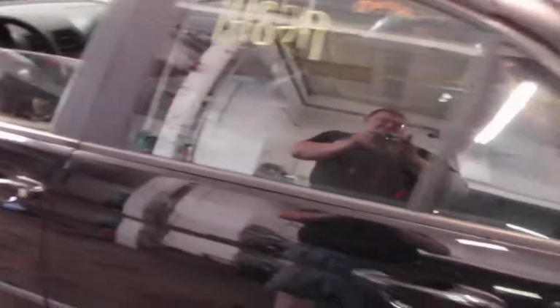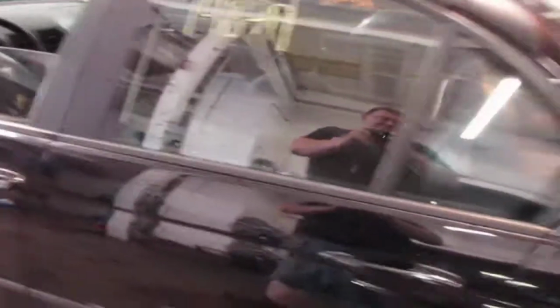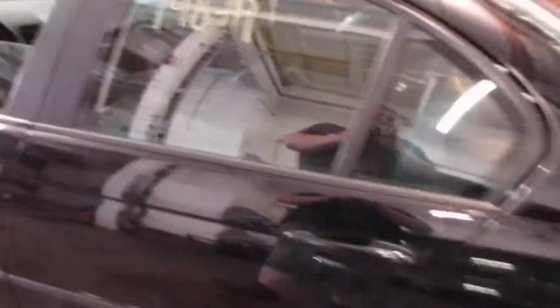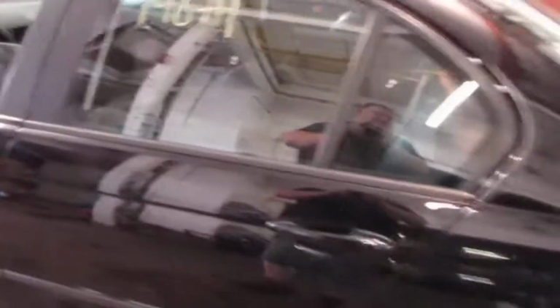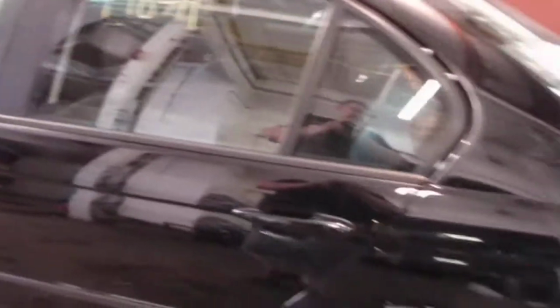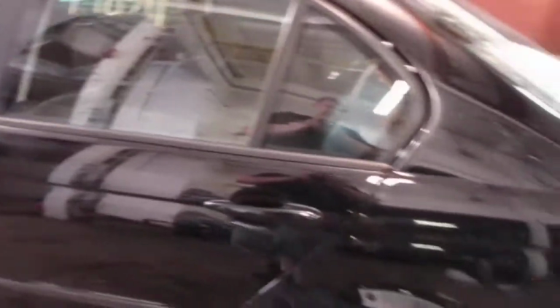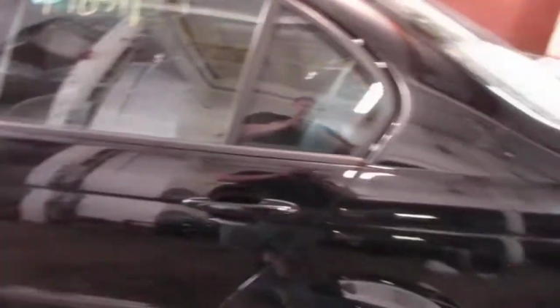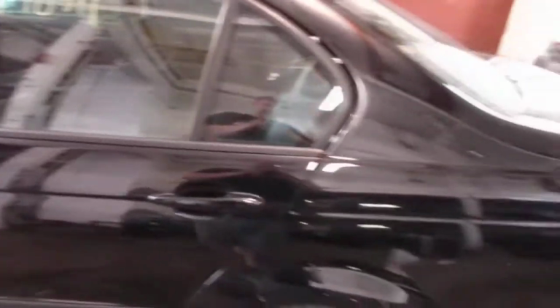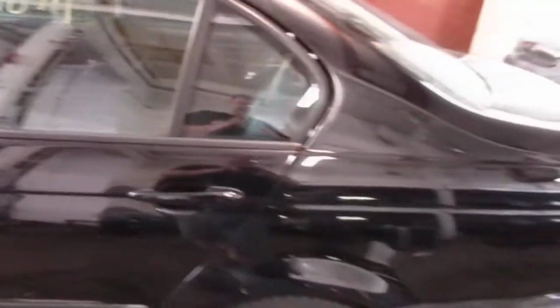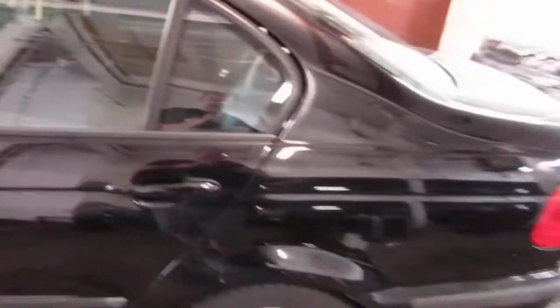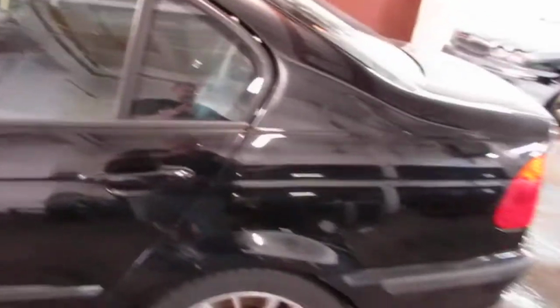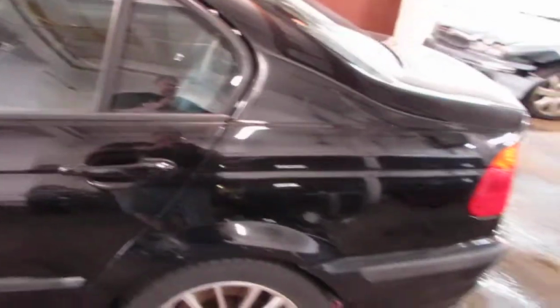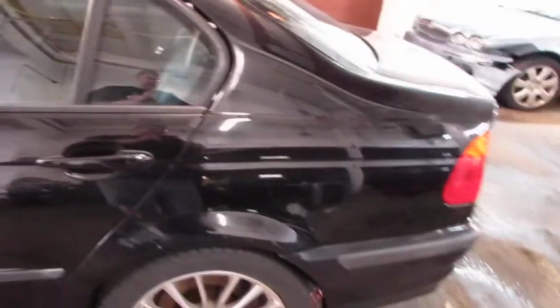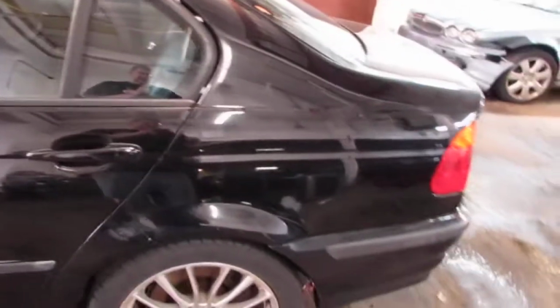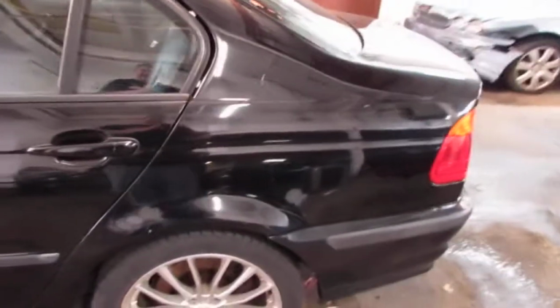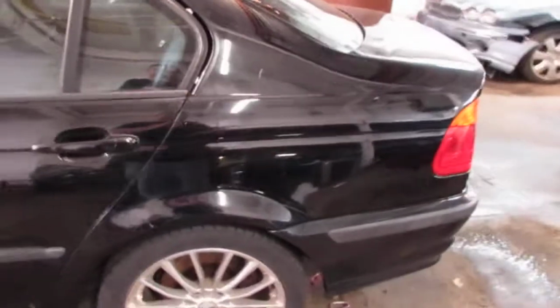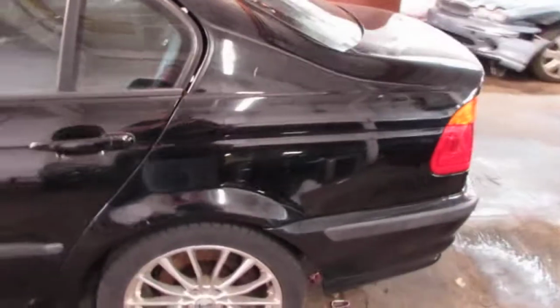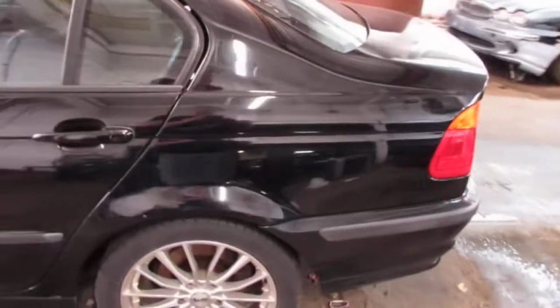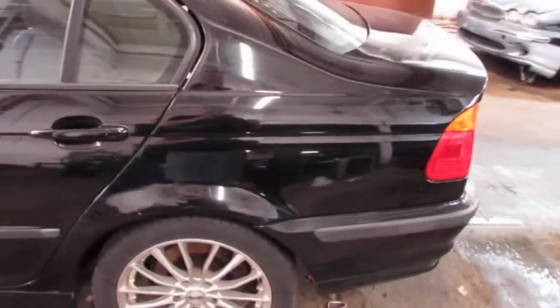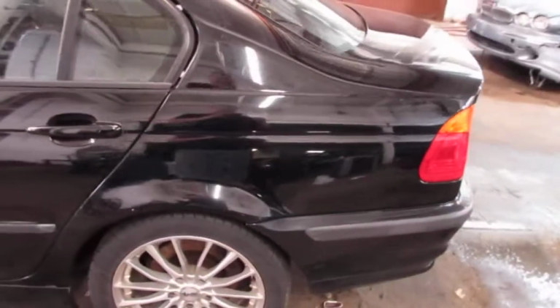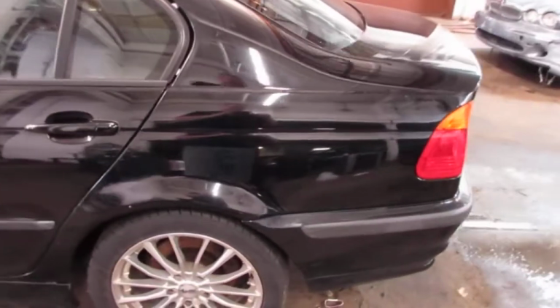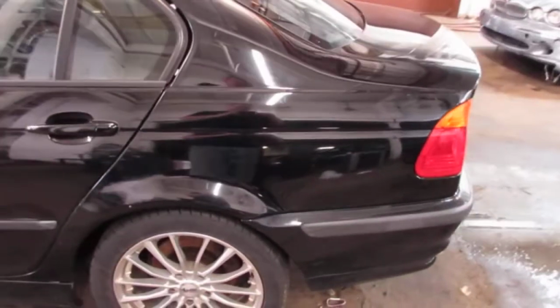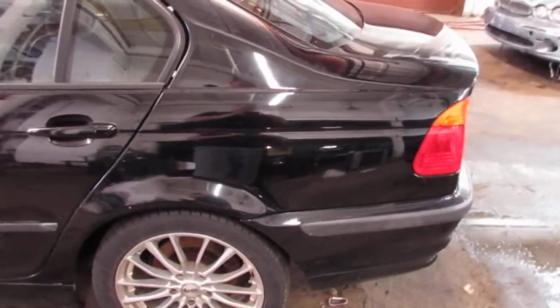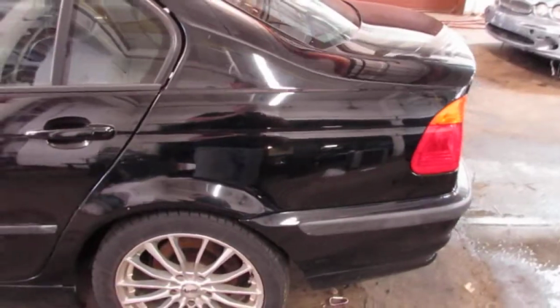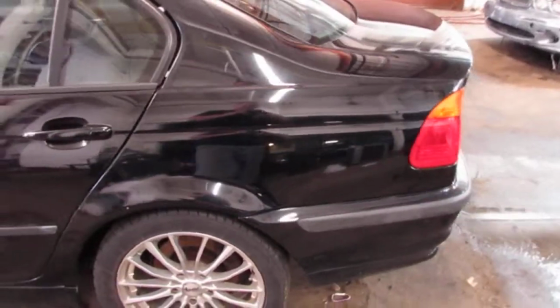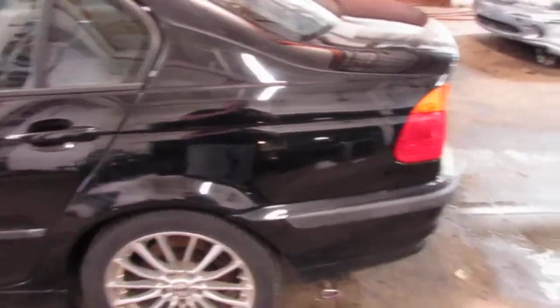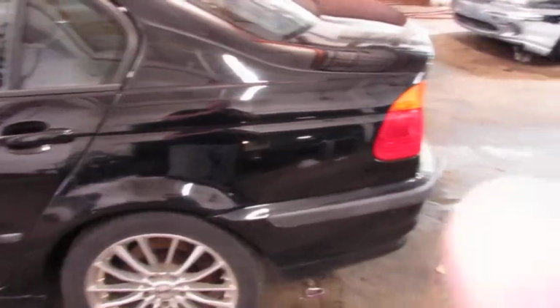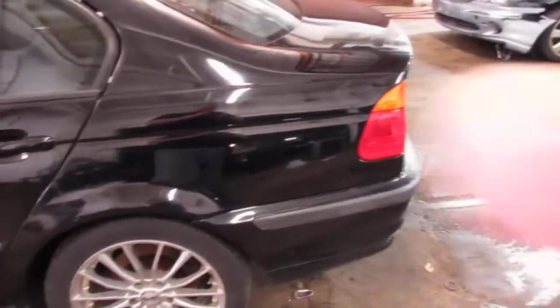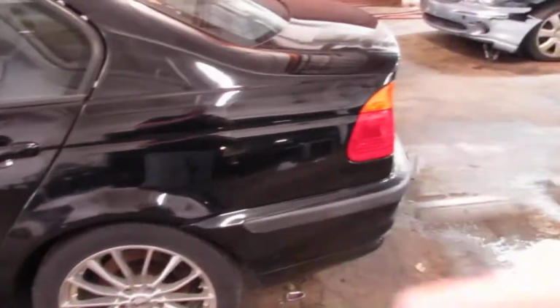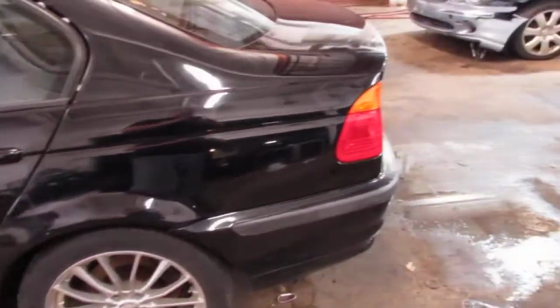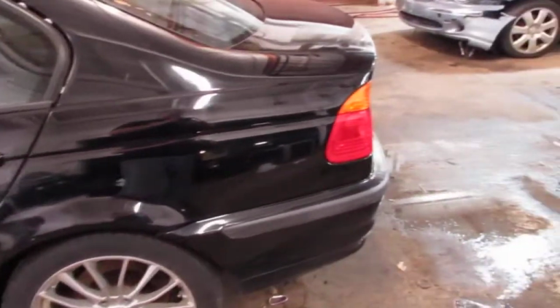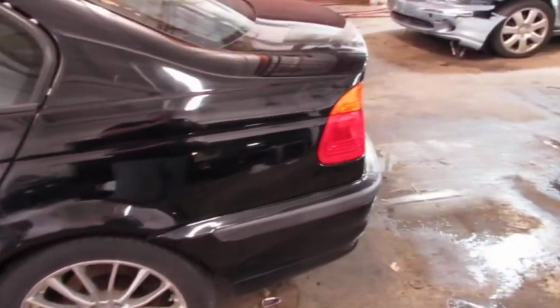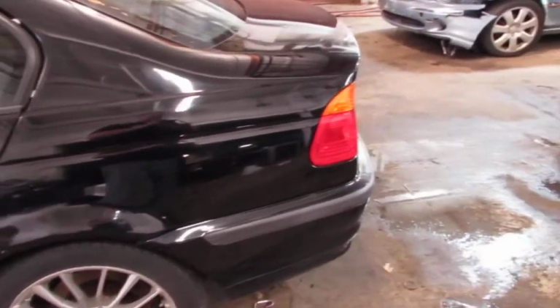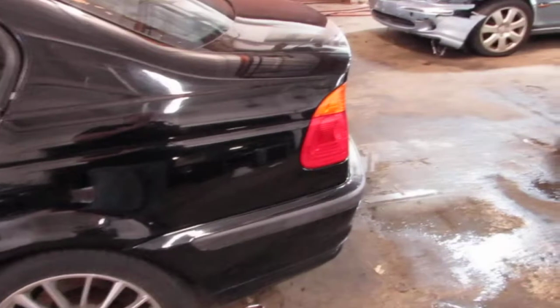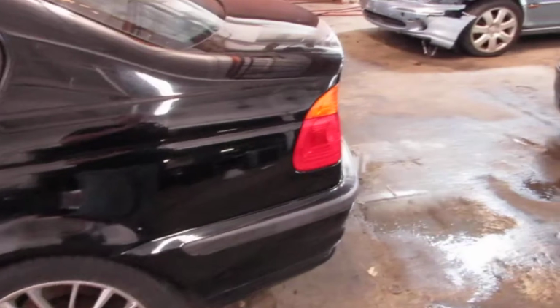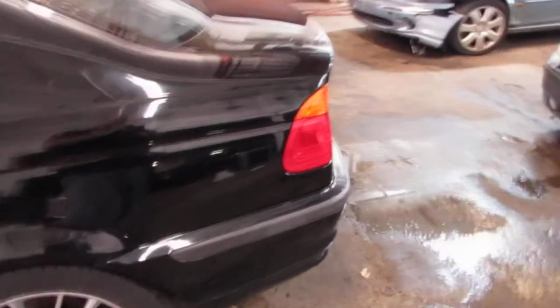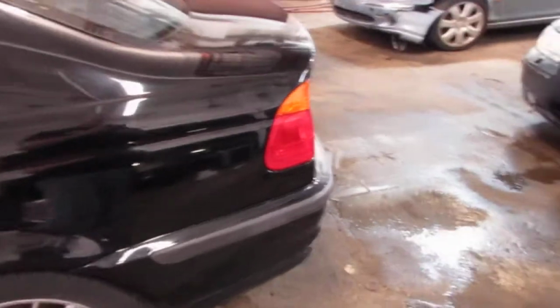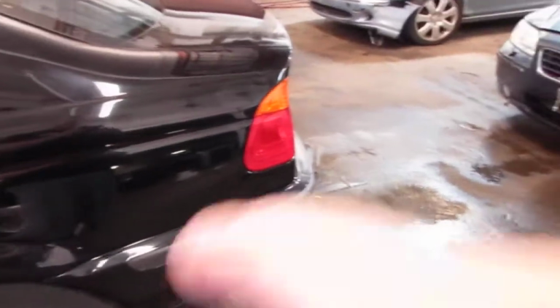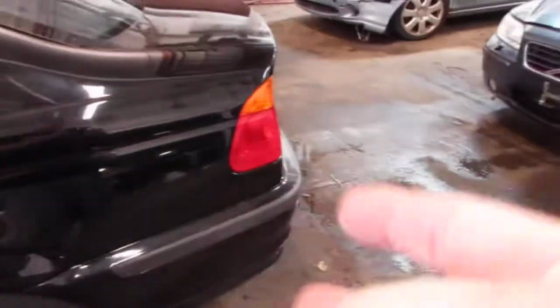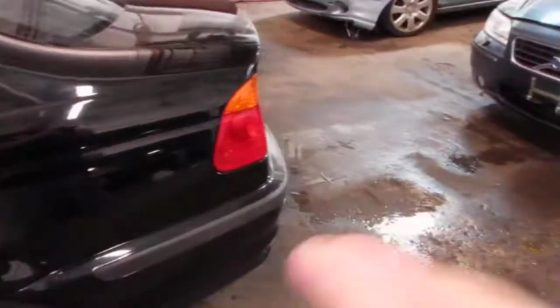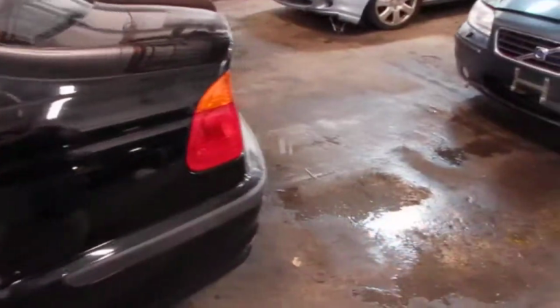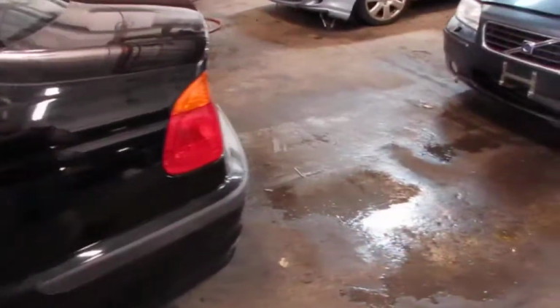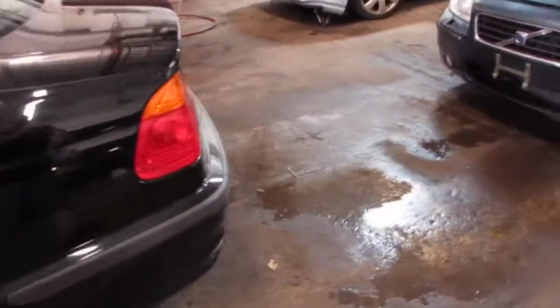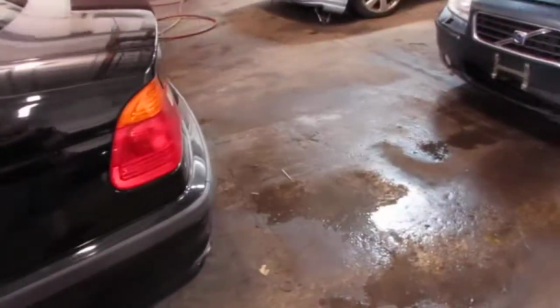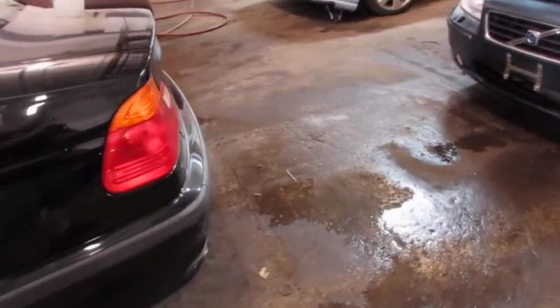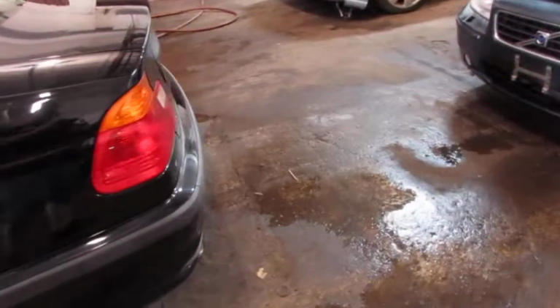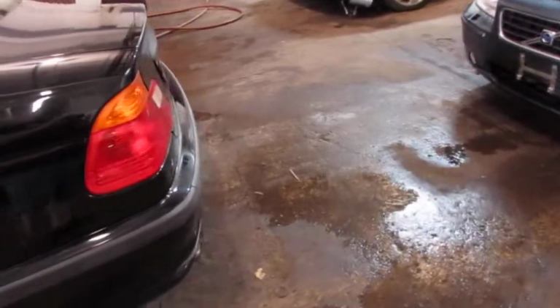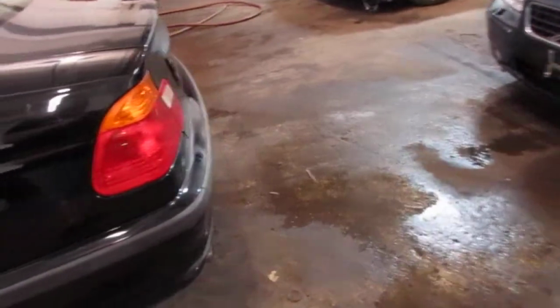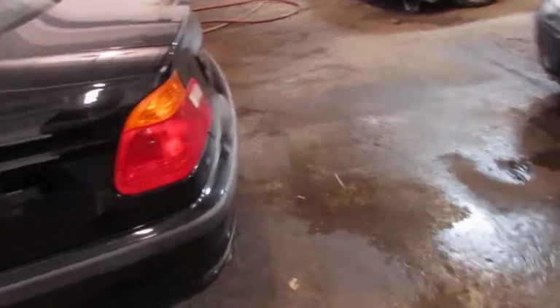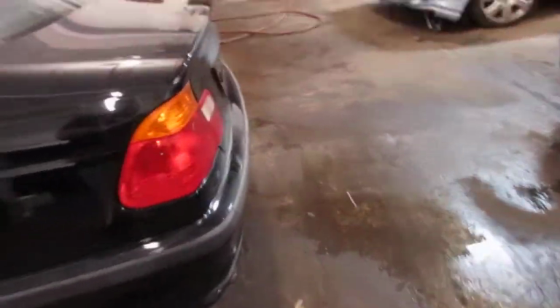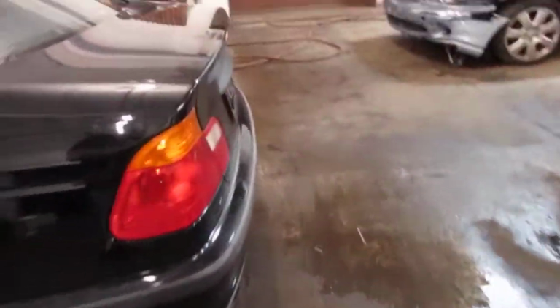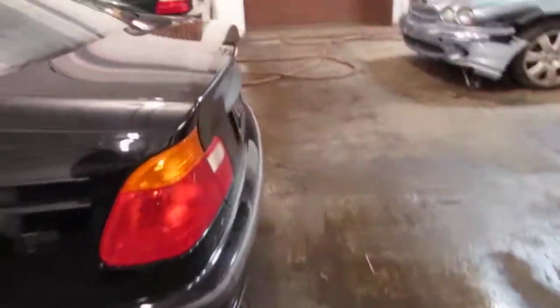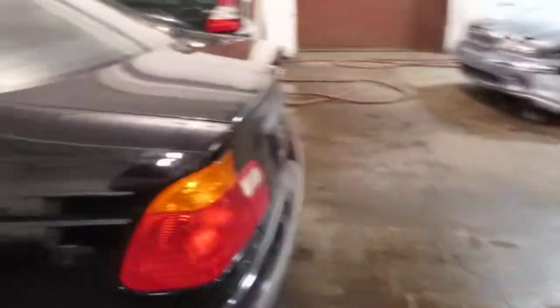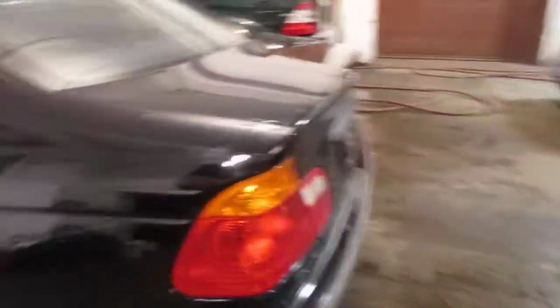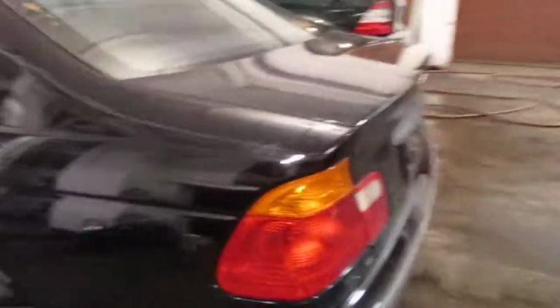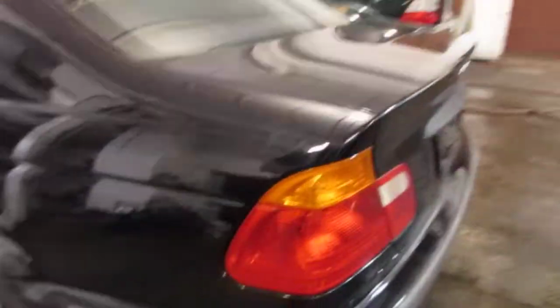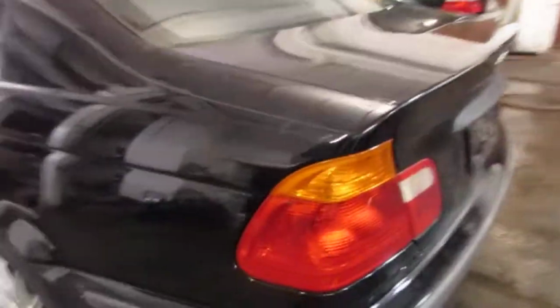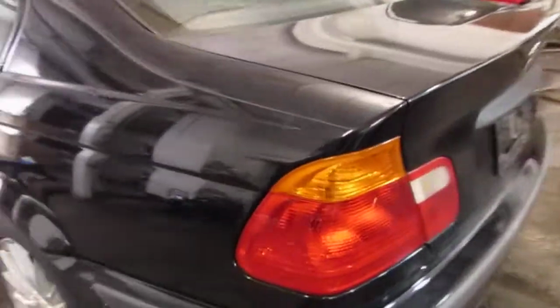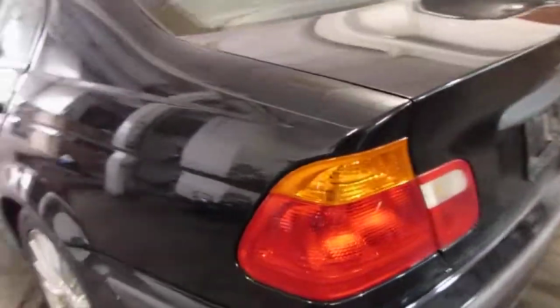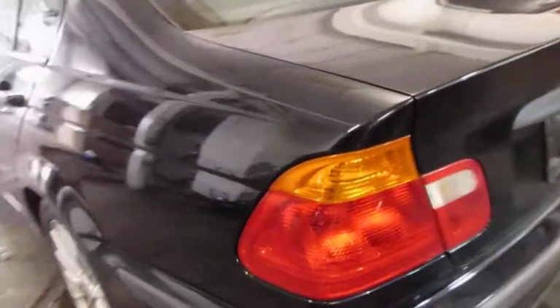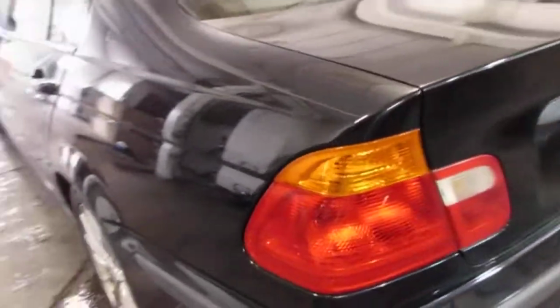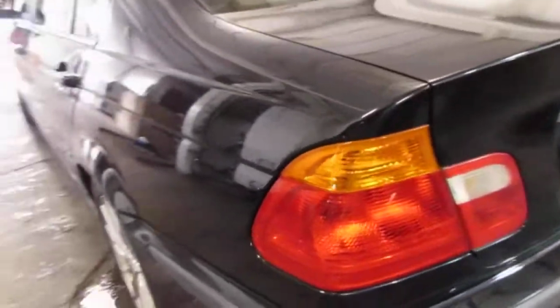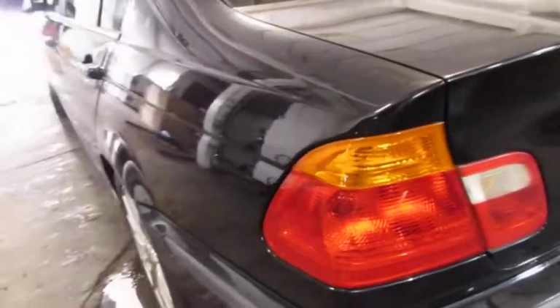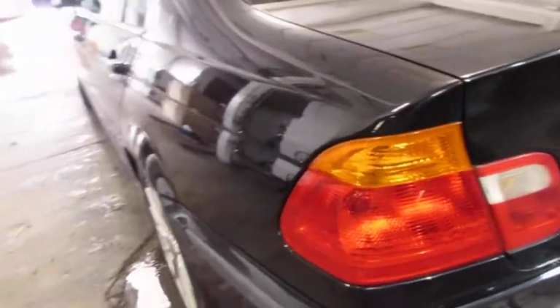The vehicle does still have a very nice driver's side quarter panel as well as a good driver's side quarter mounted taillight.